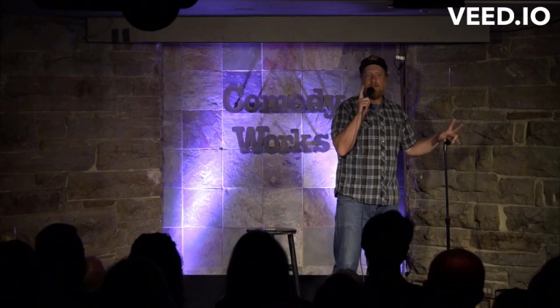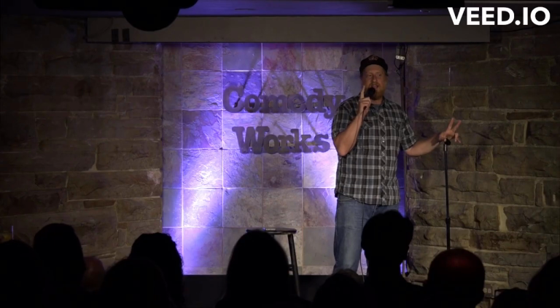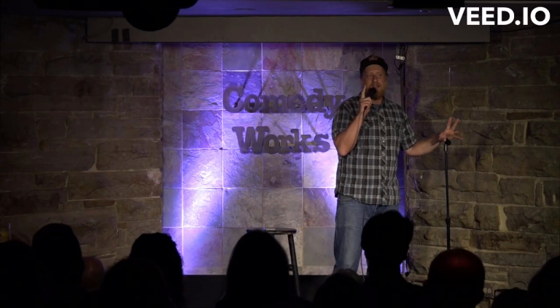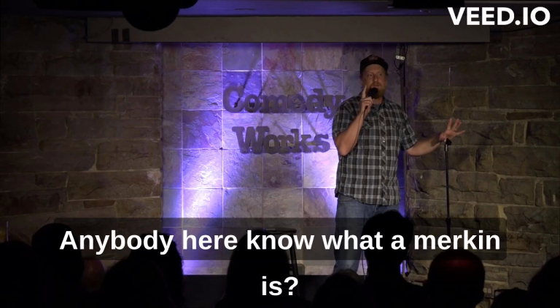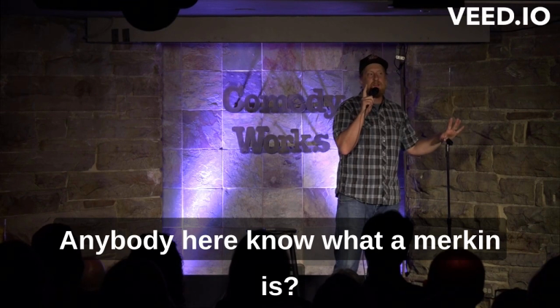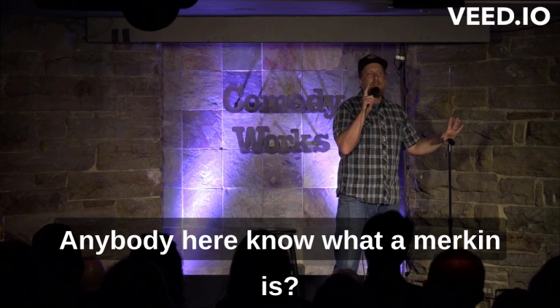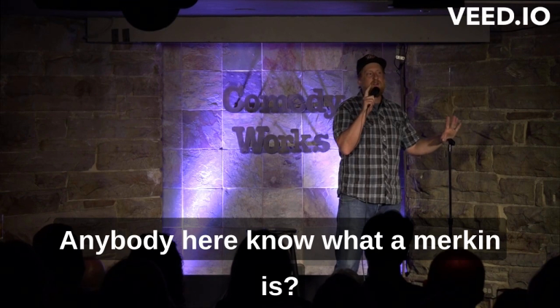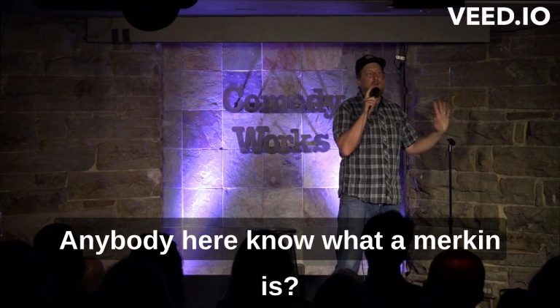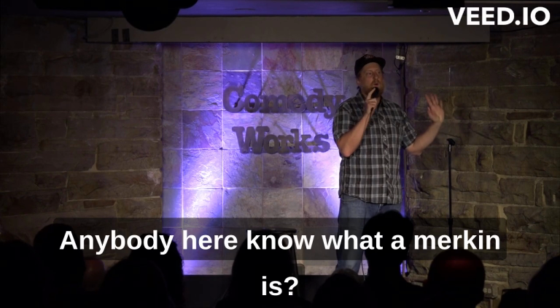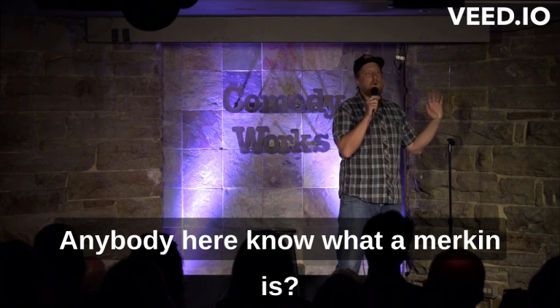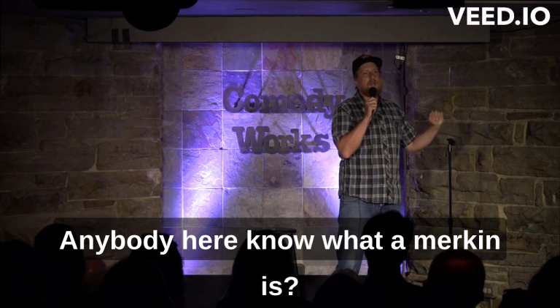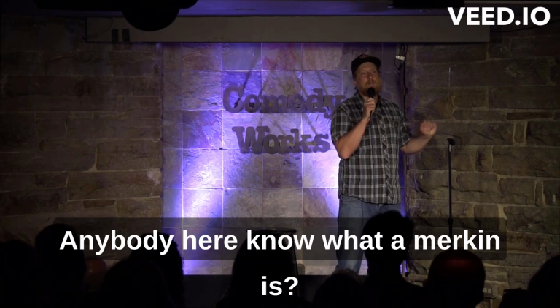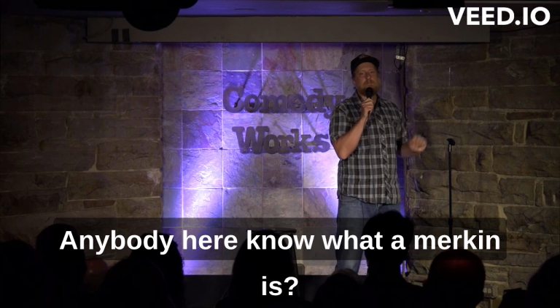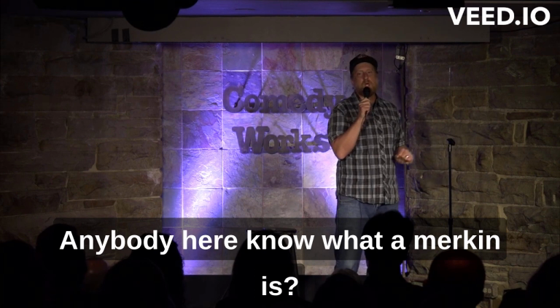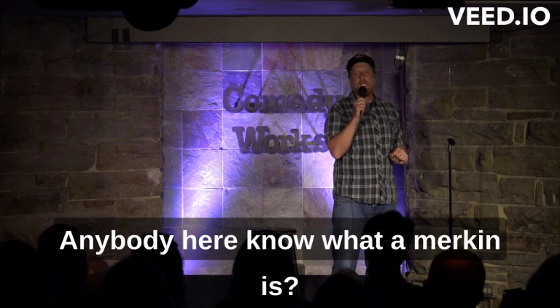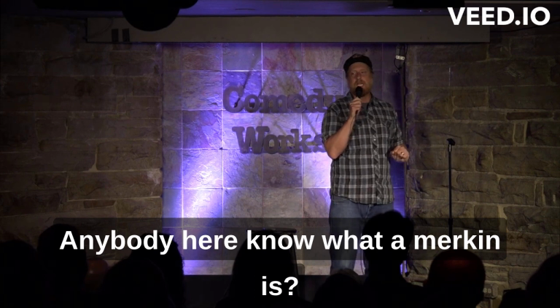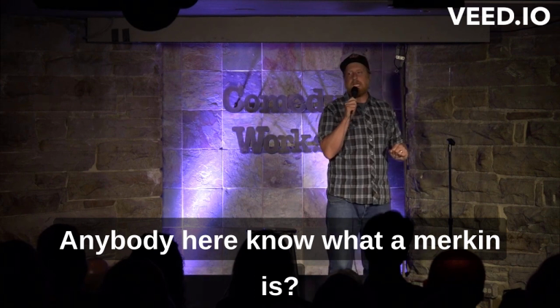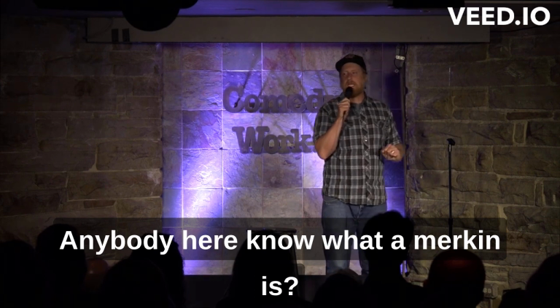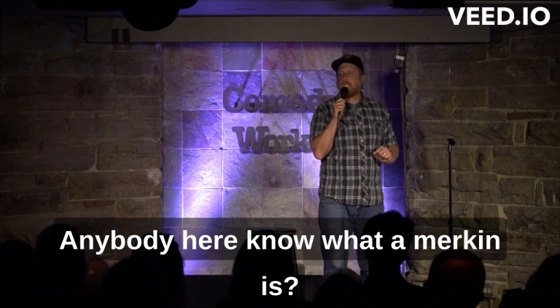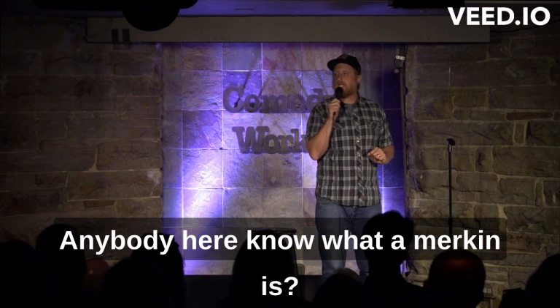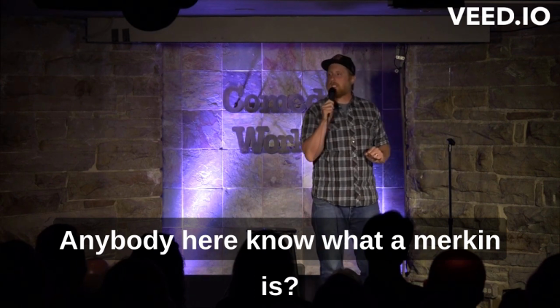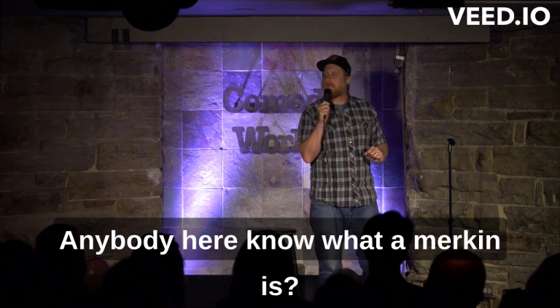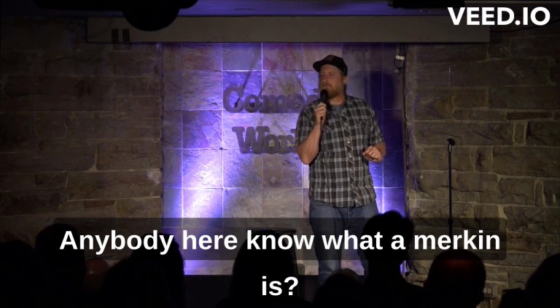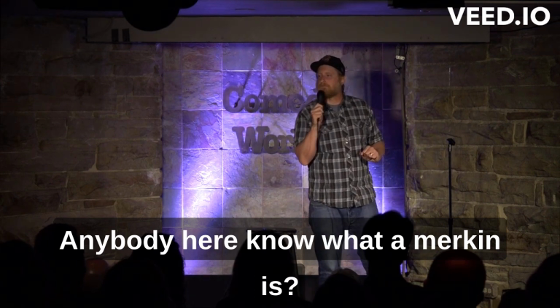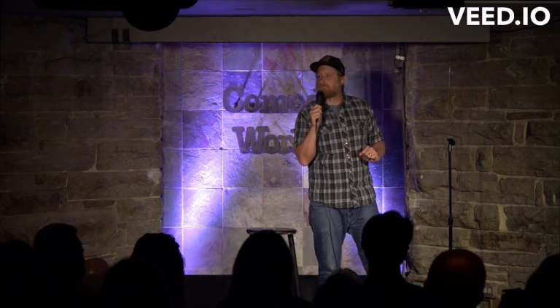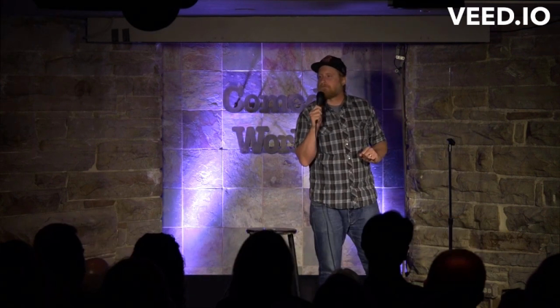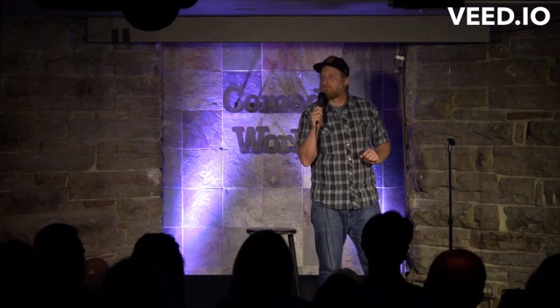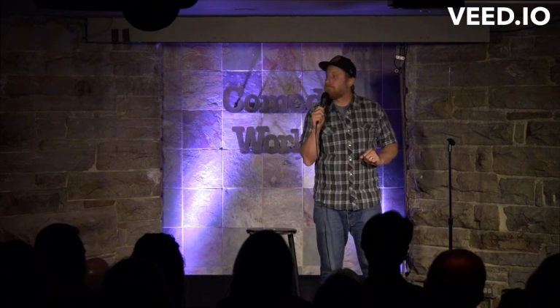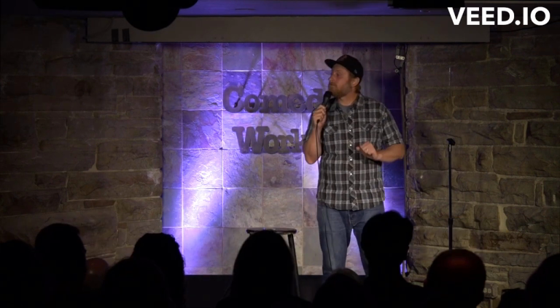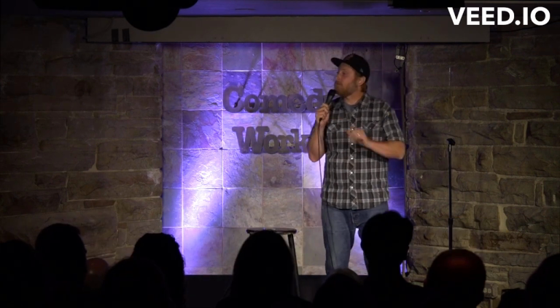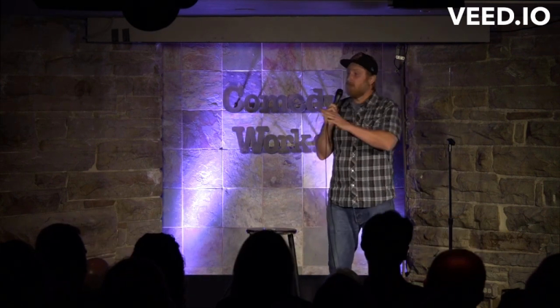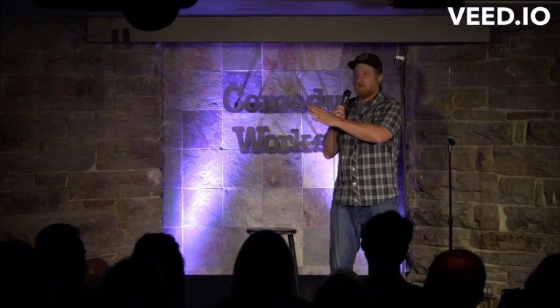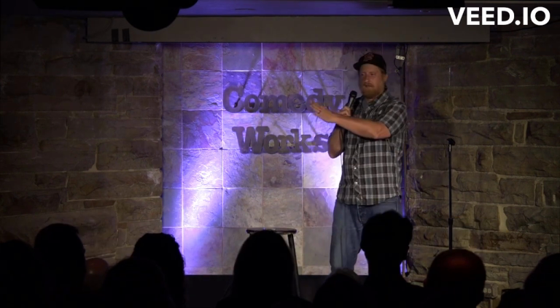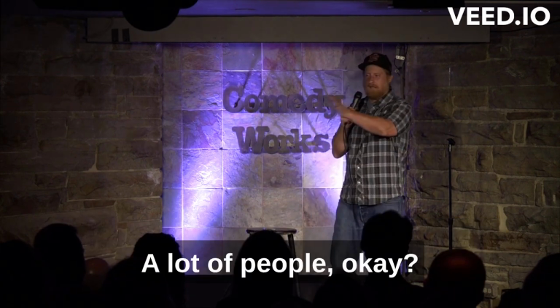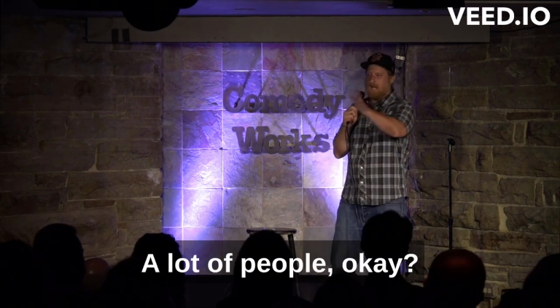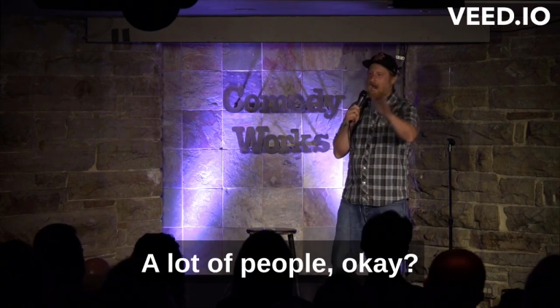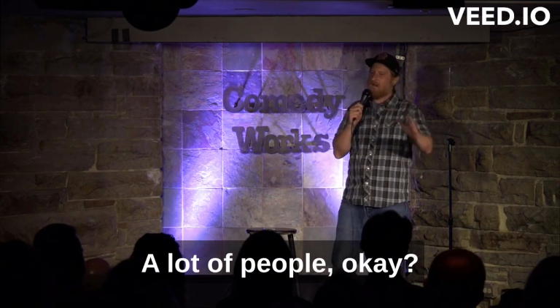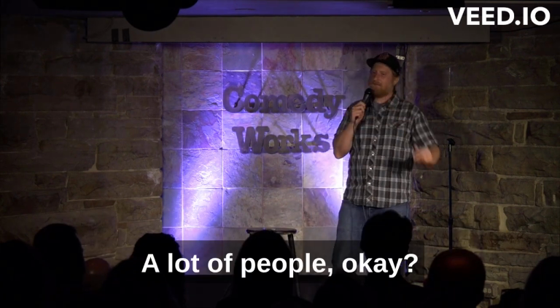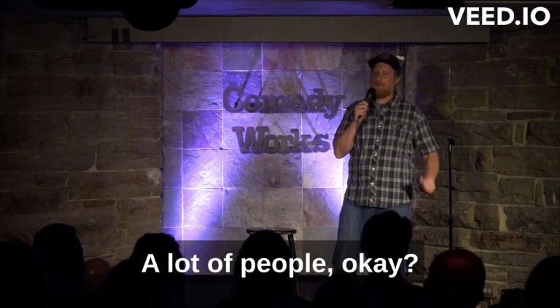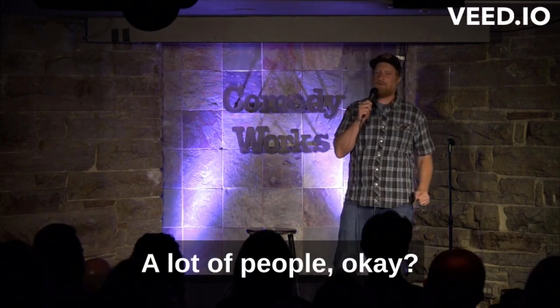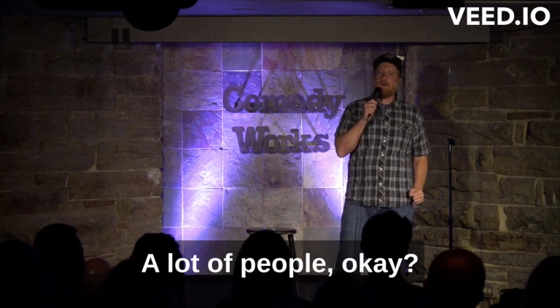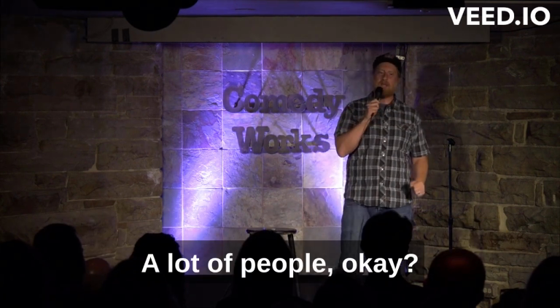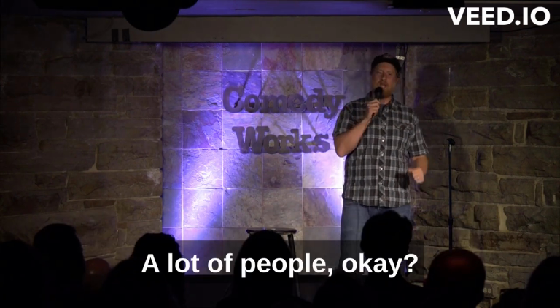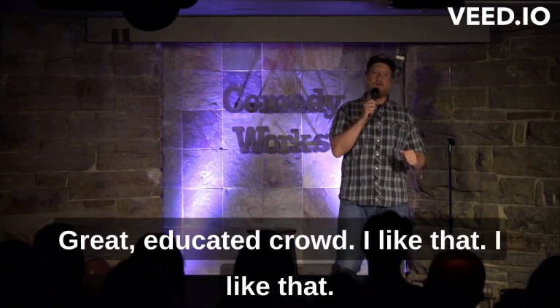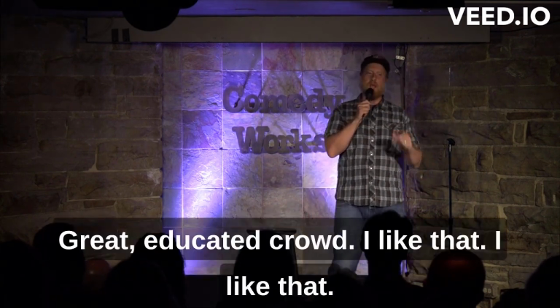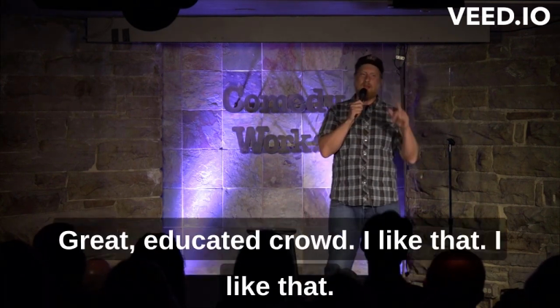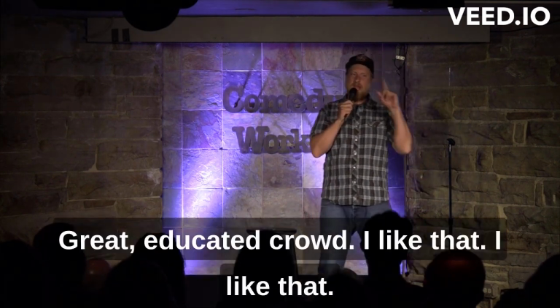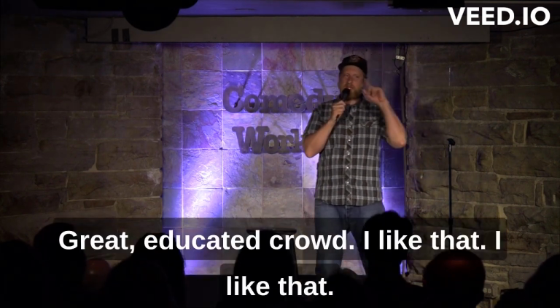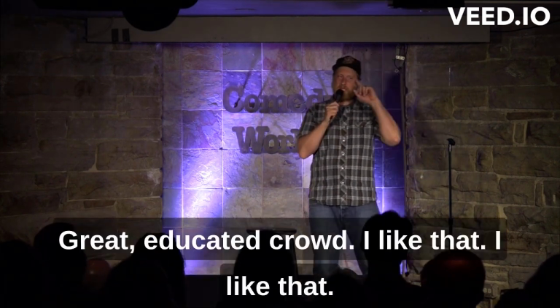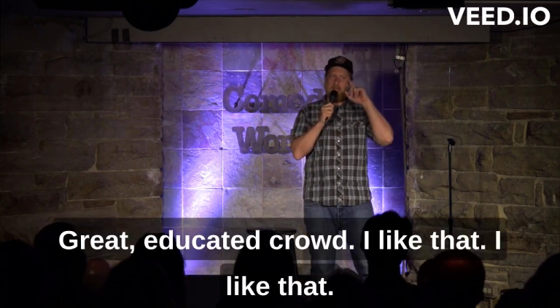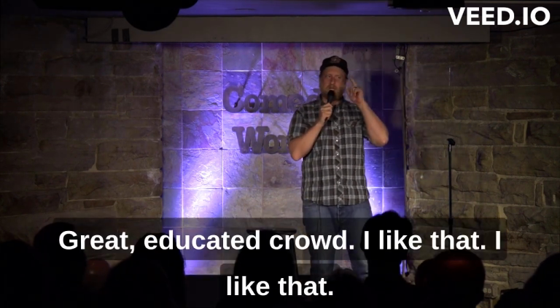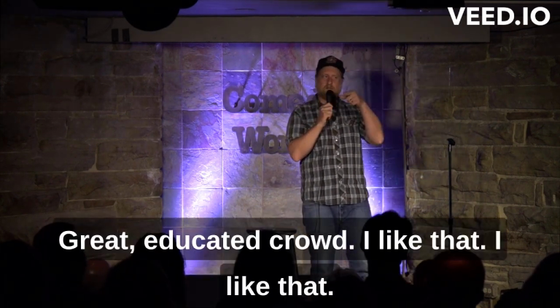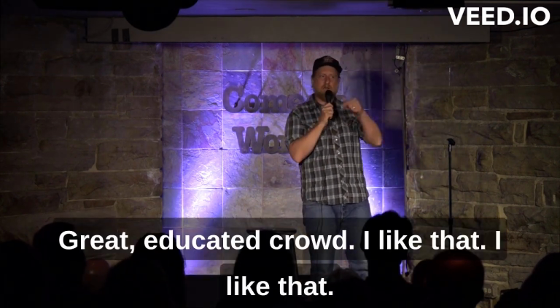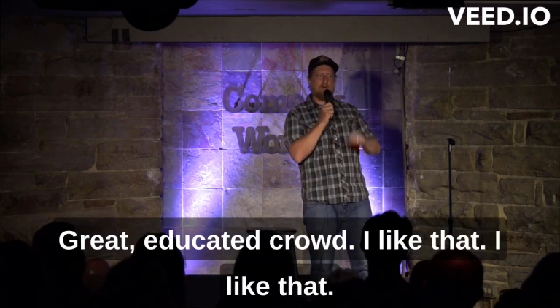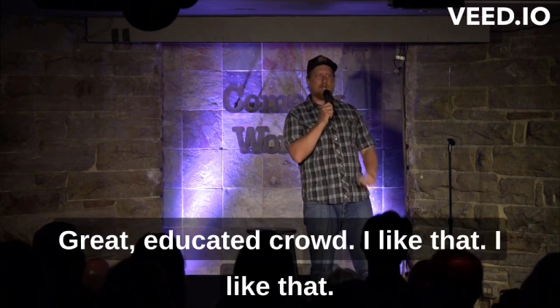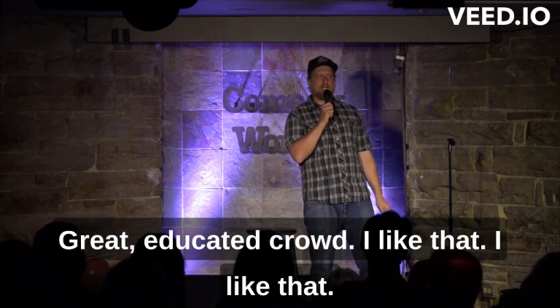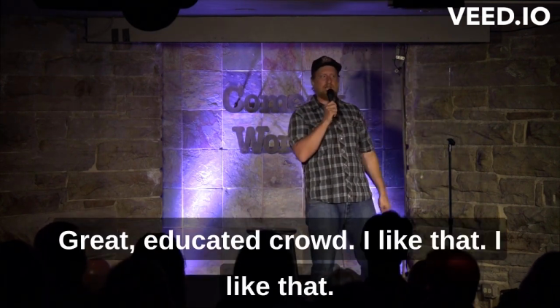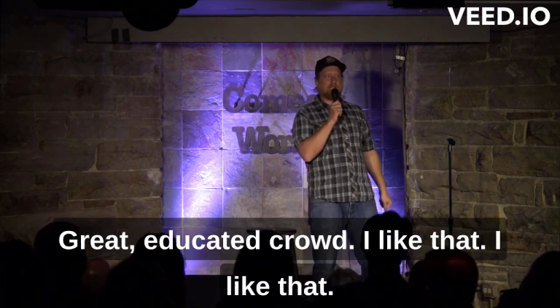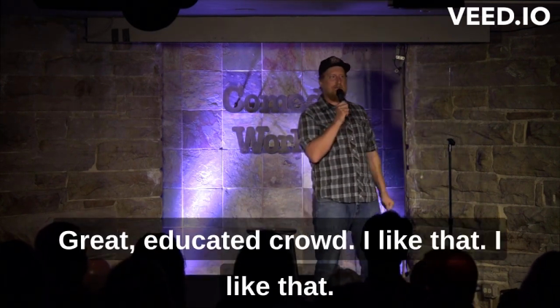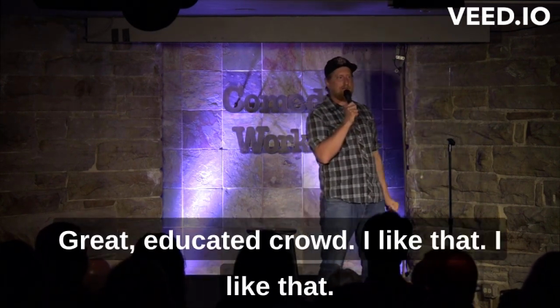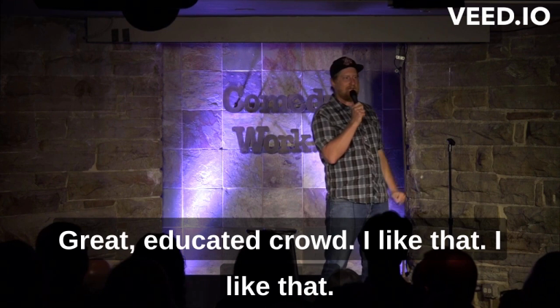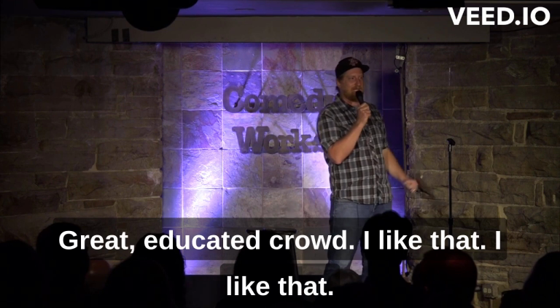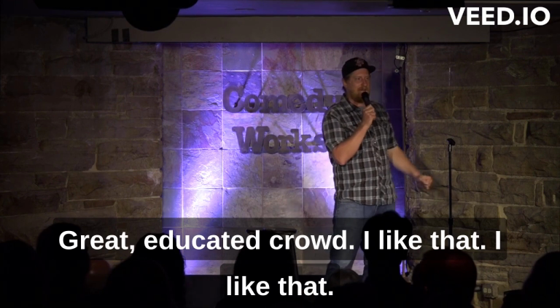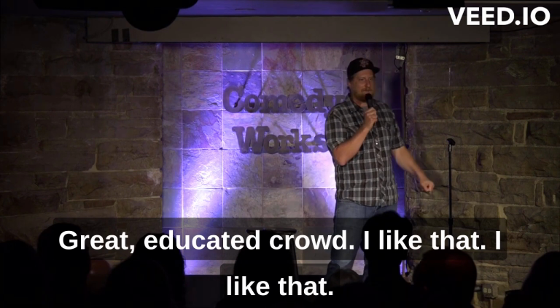Does anybody here know what a merkin is? A lot of people. Okay, great. Educated crowd. I like that.